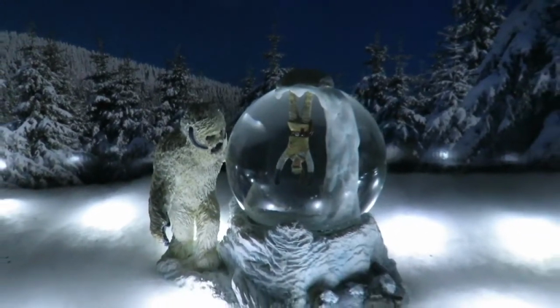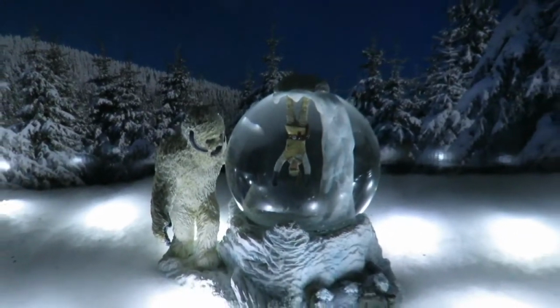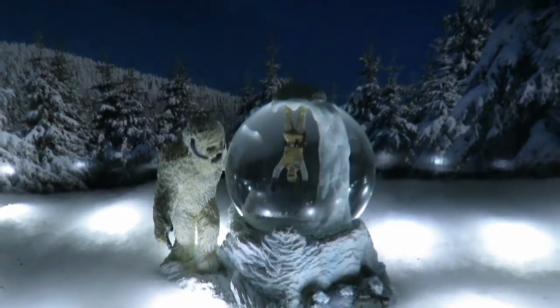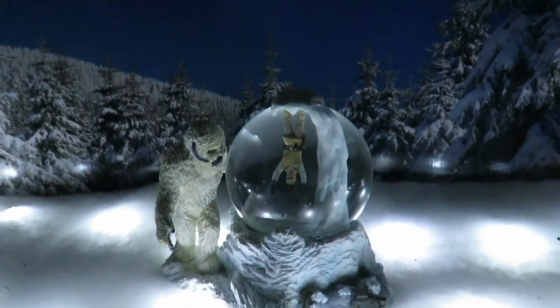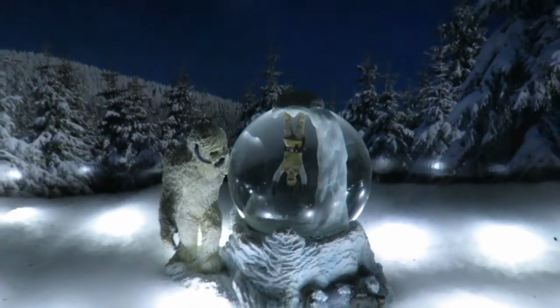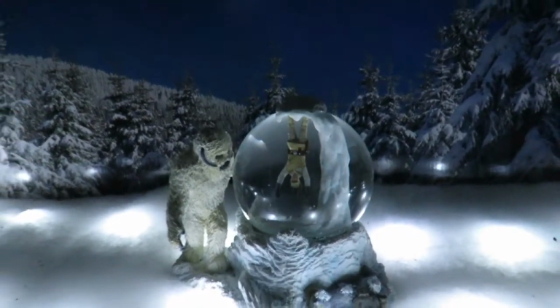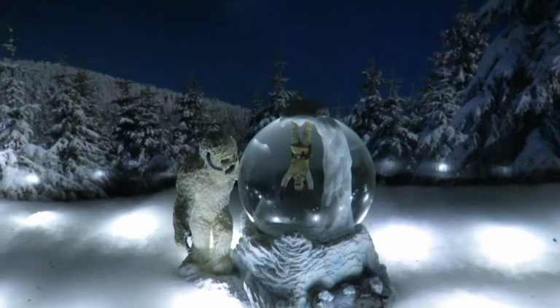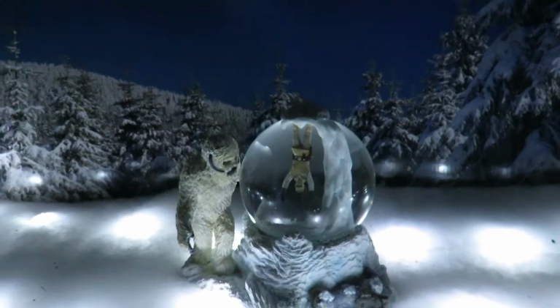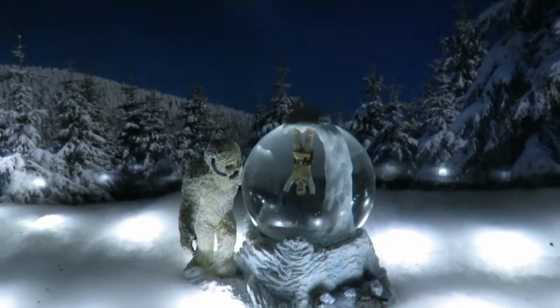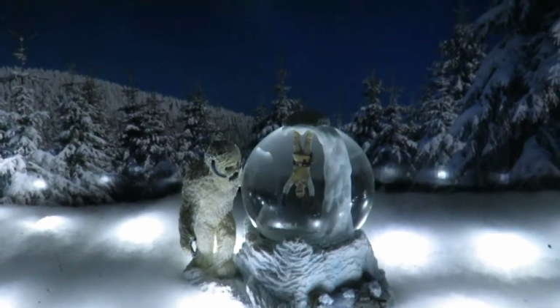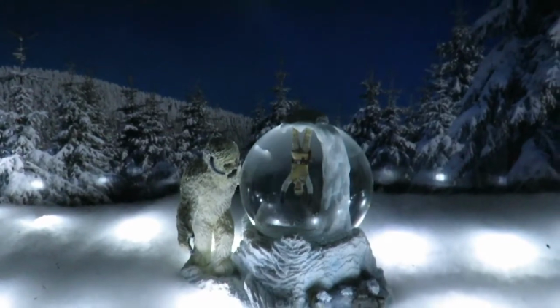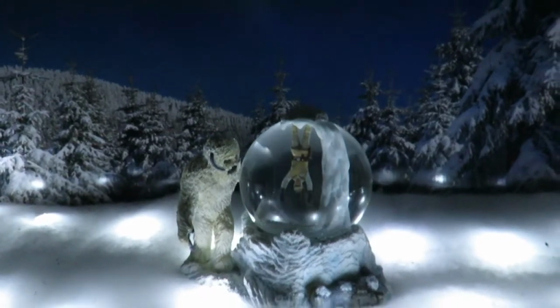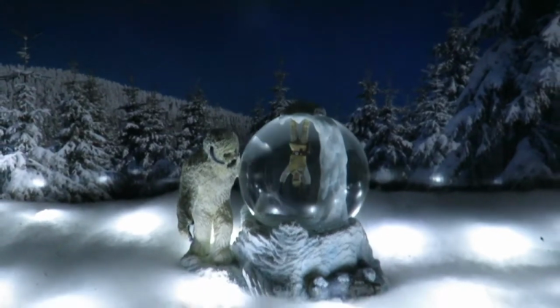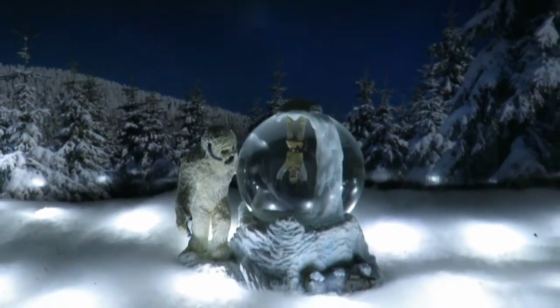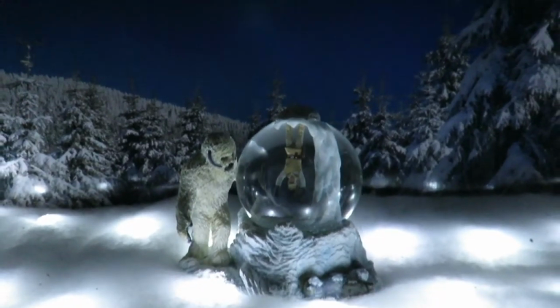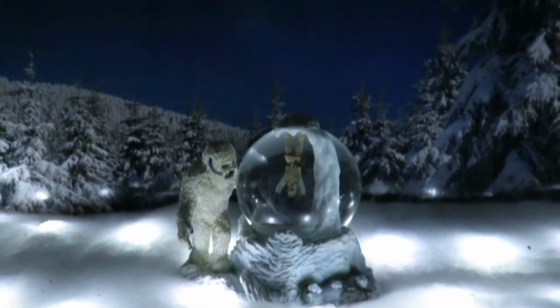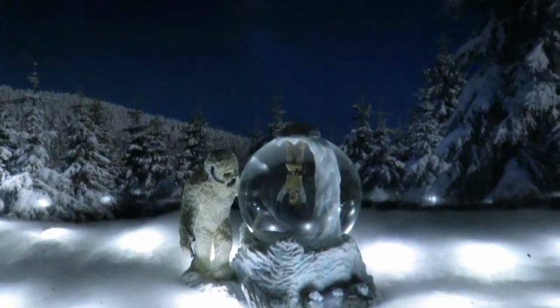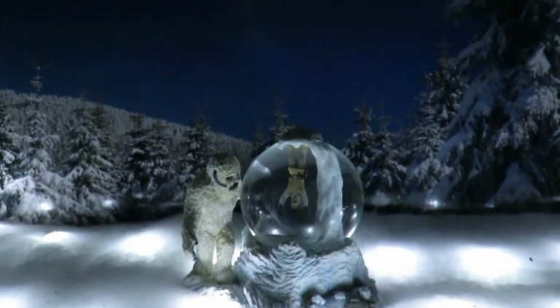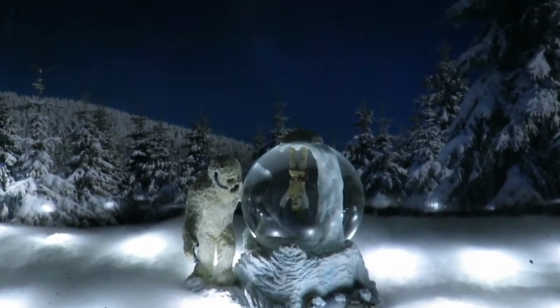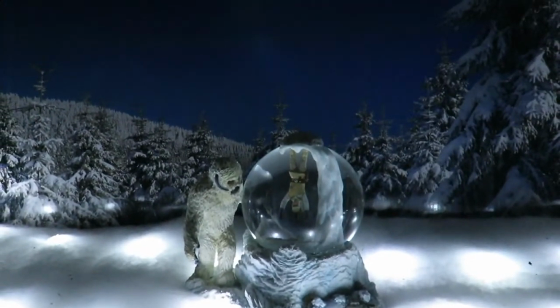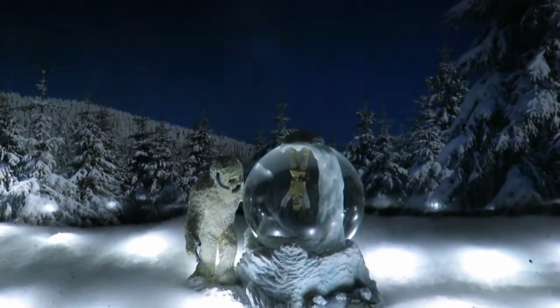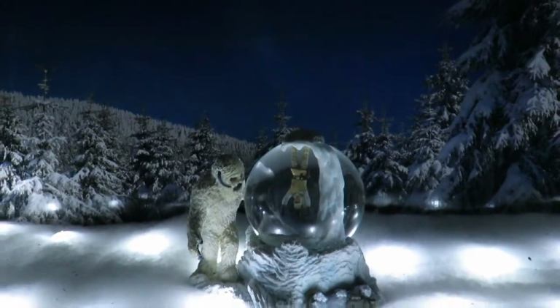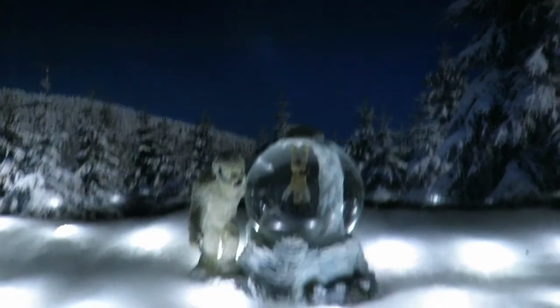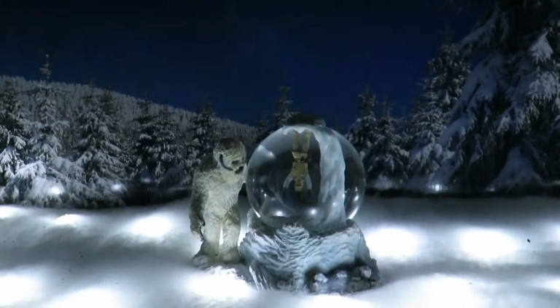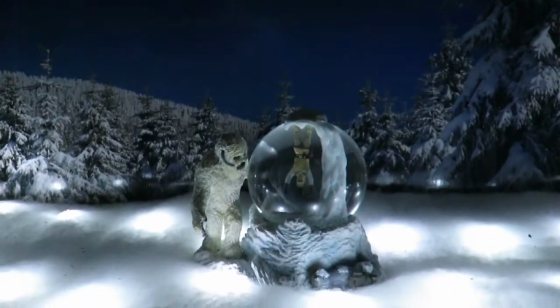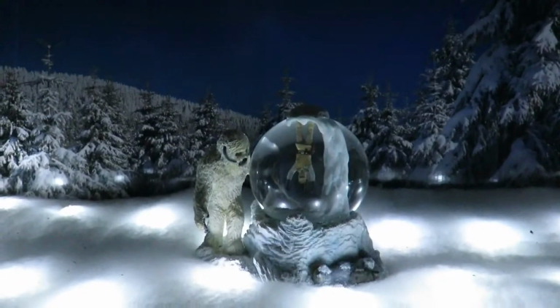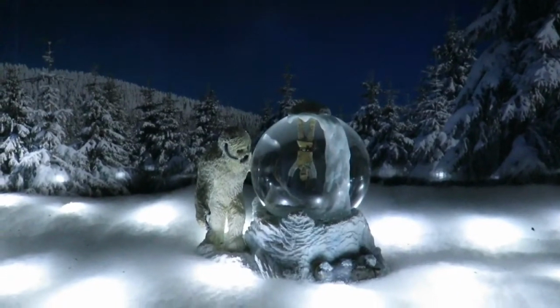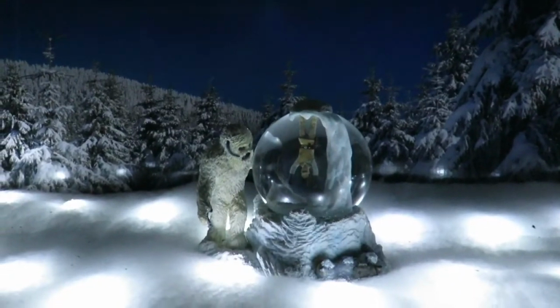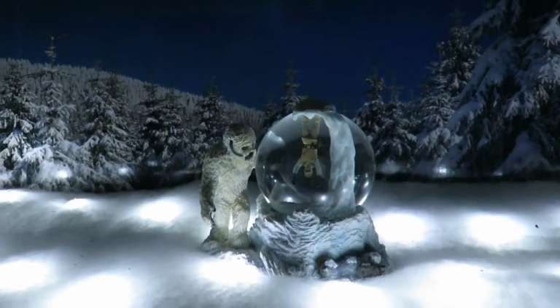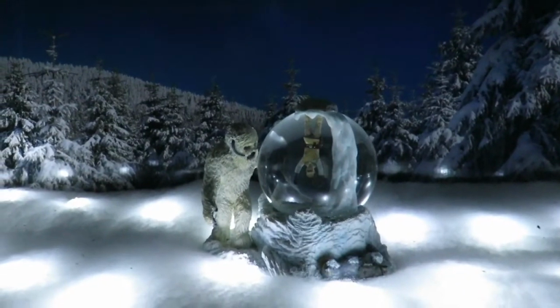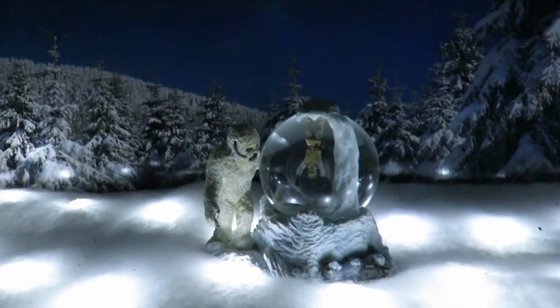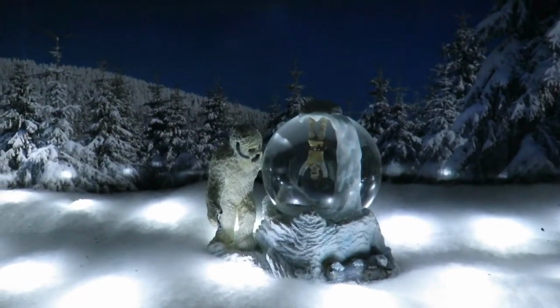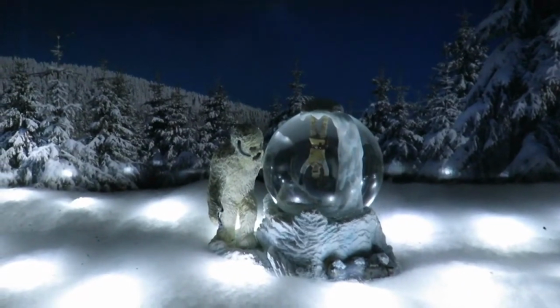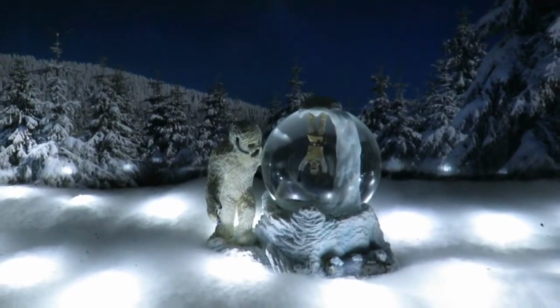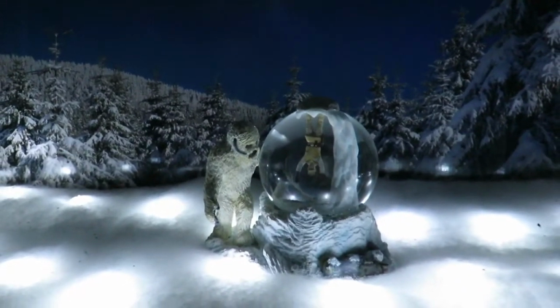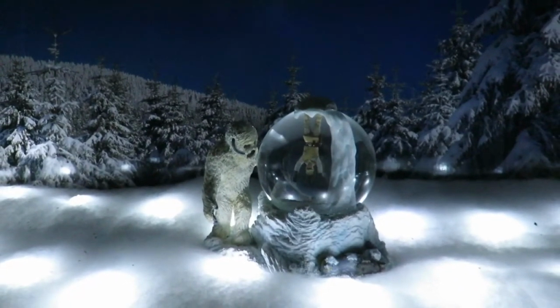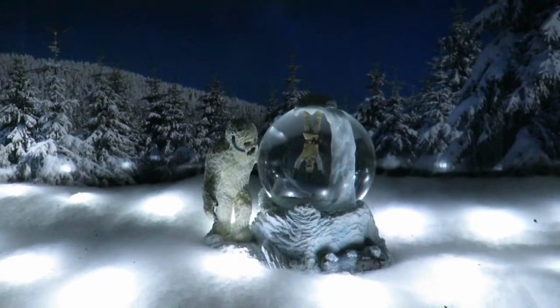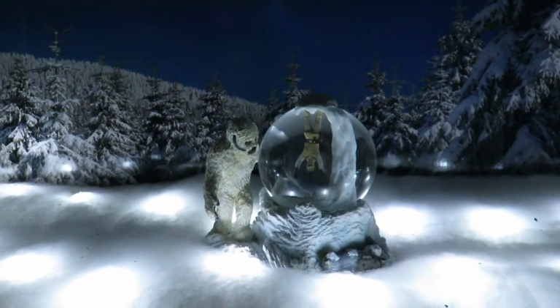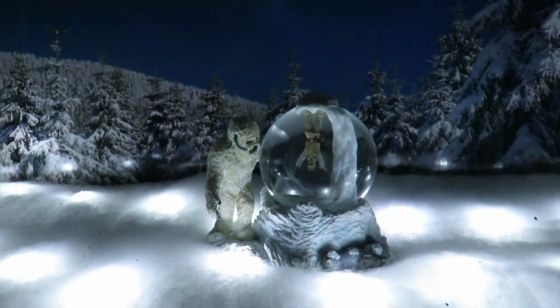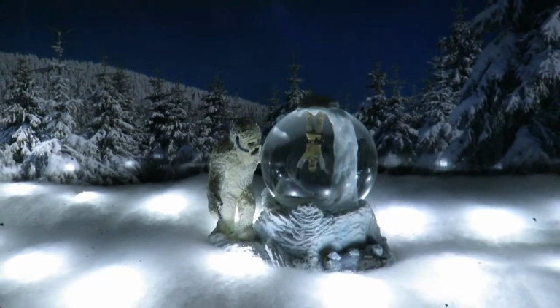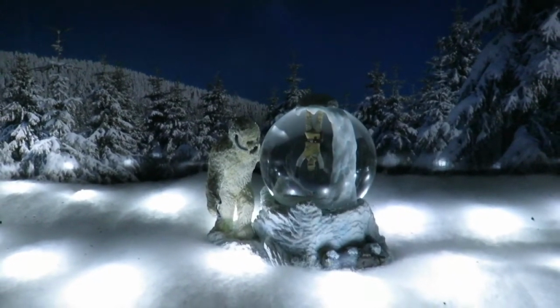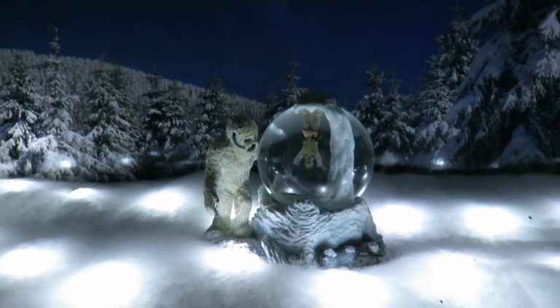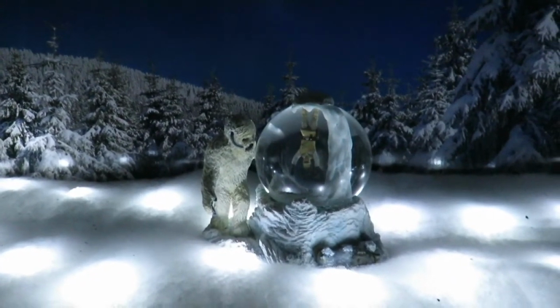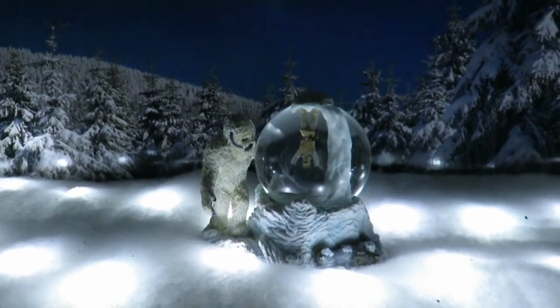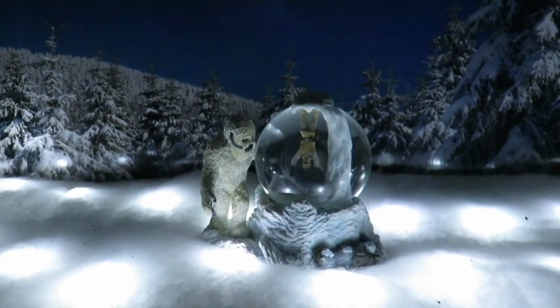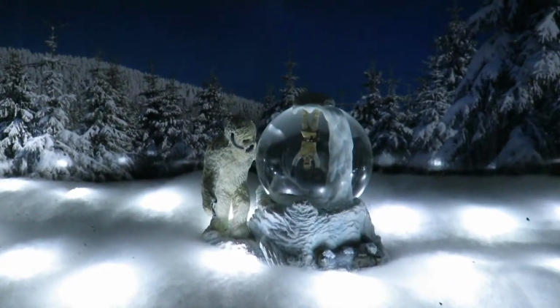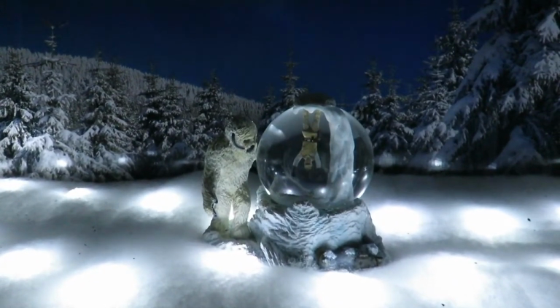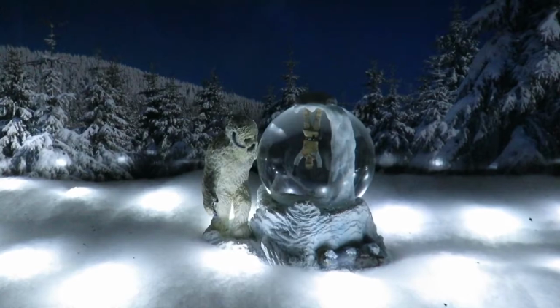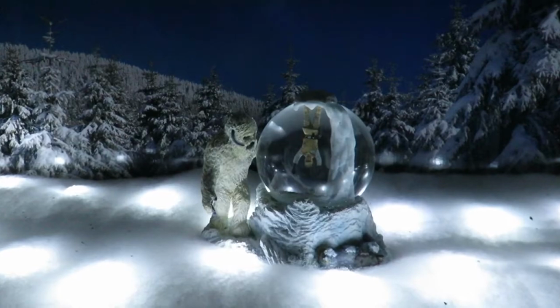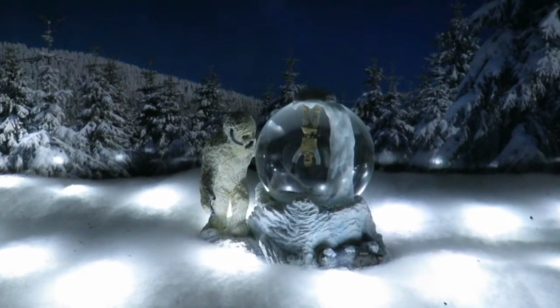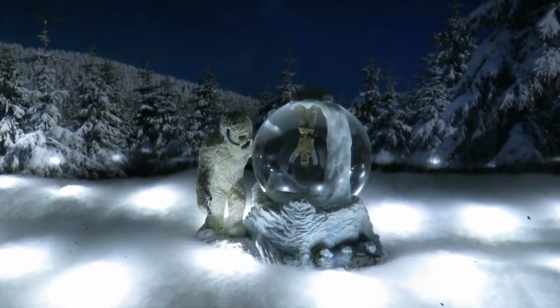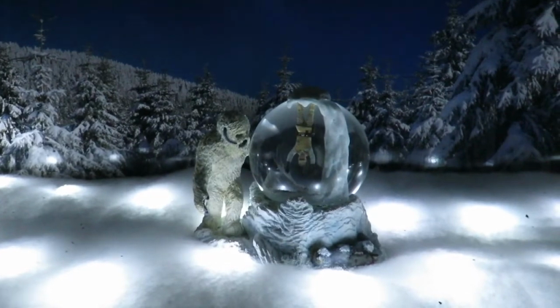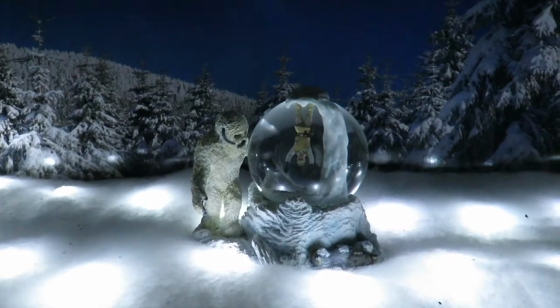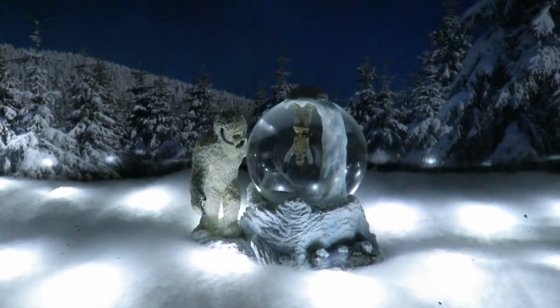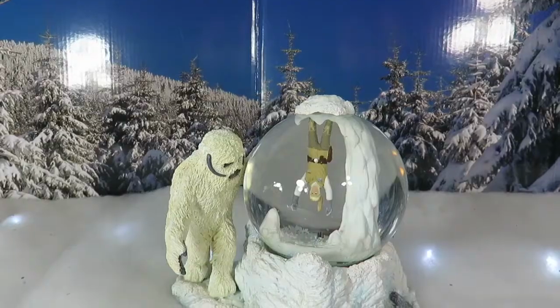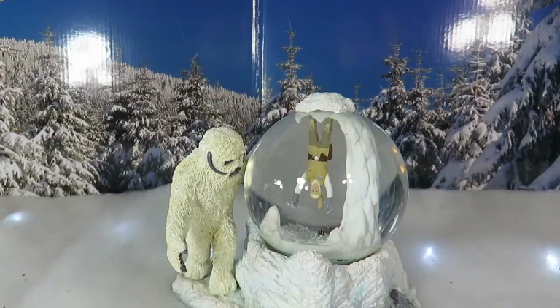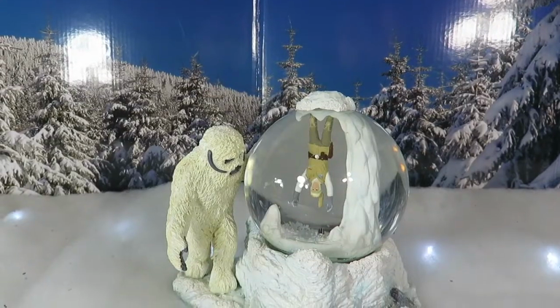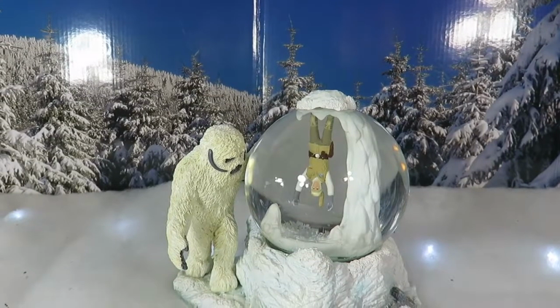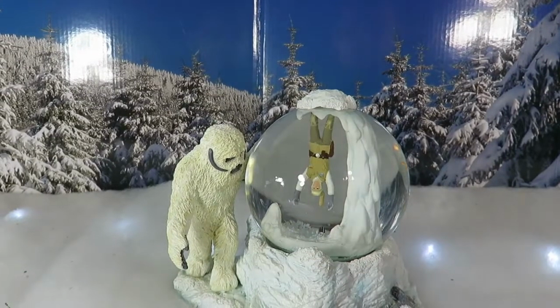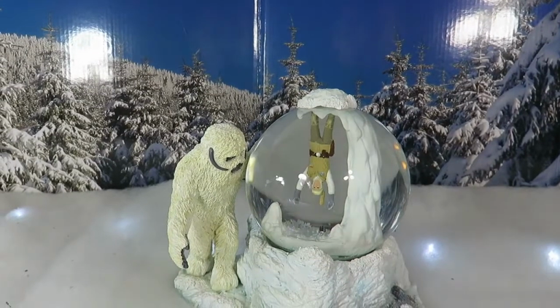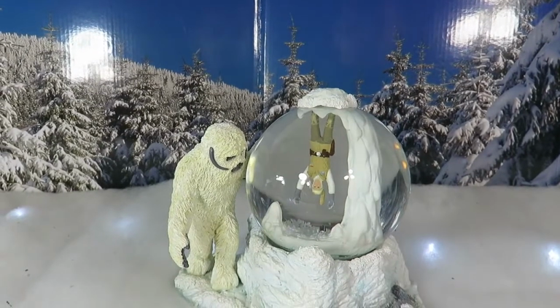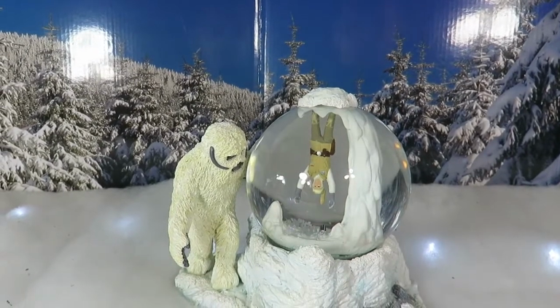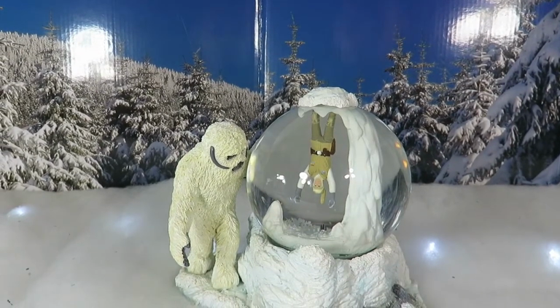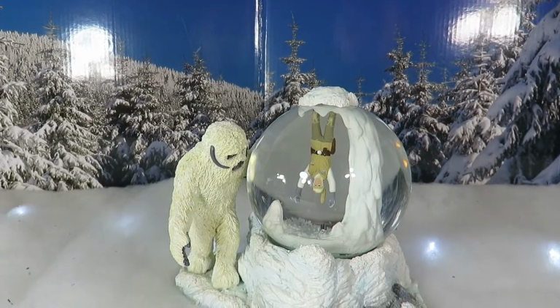Yeah, this just looks so nice. Let's see how it looks with that blue background — check that out guys. Look at that display! Look how sick this actually looks. Very very nice.